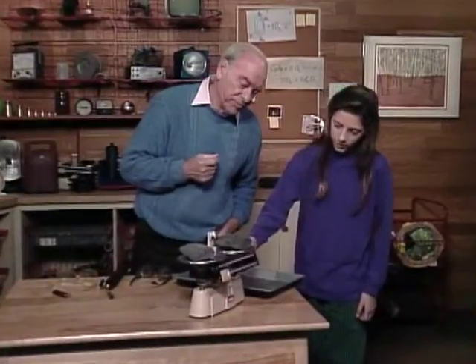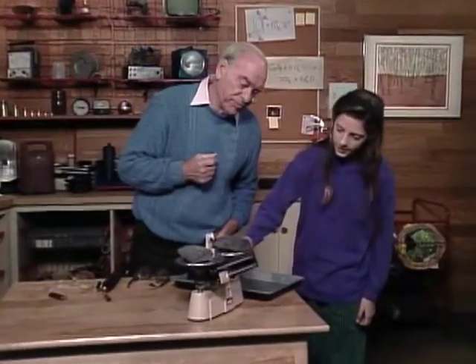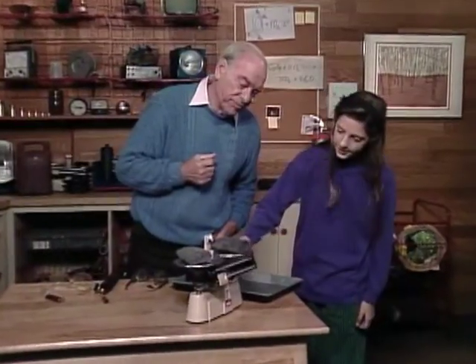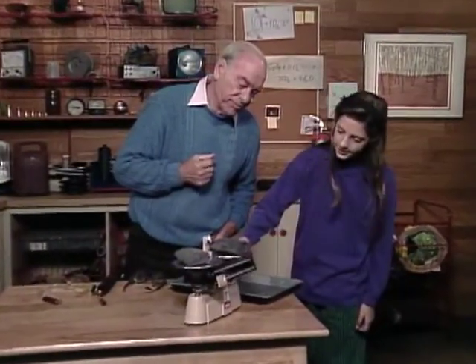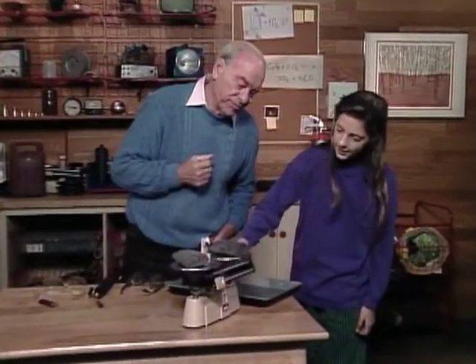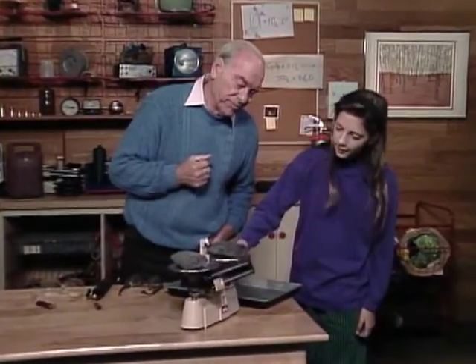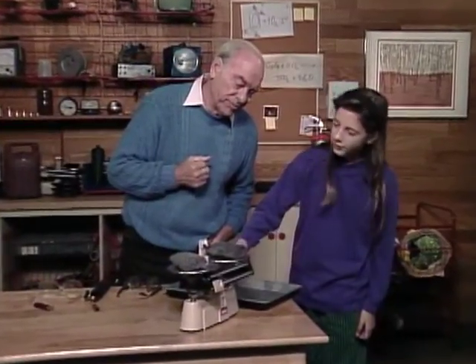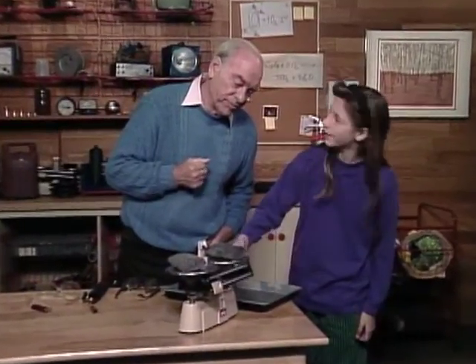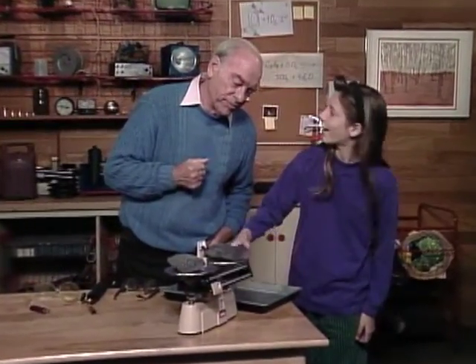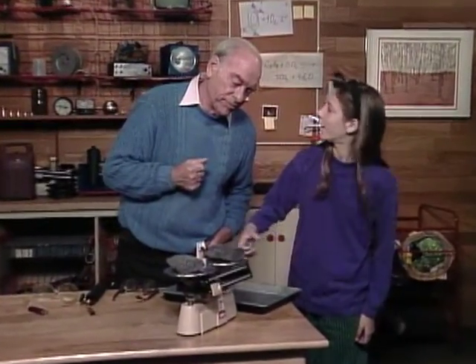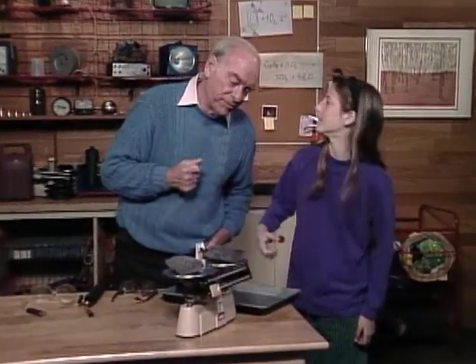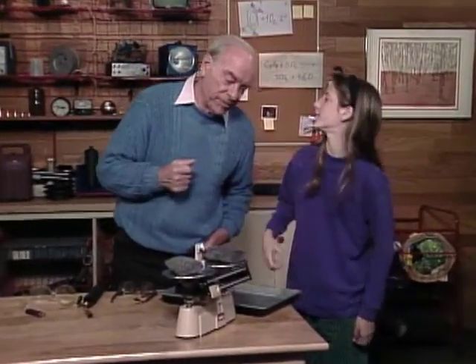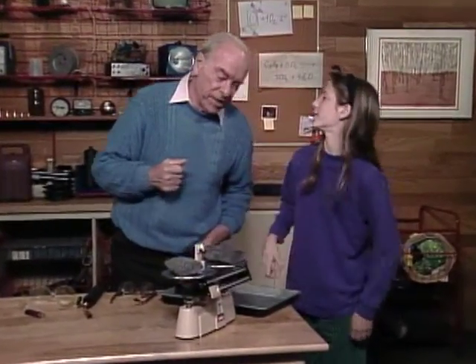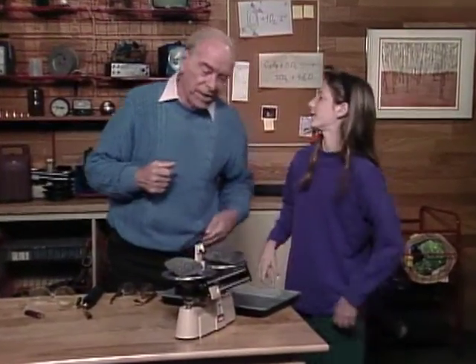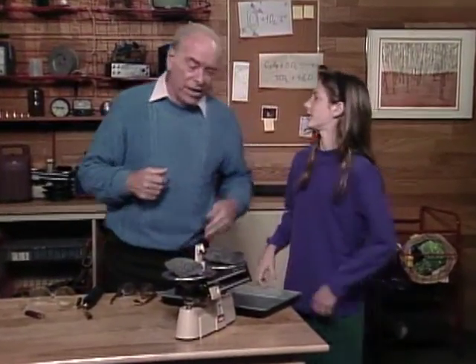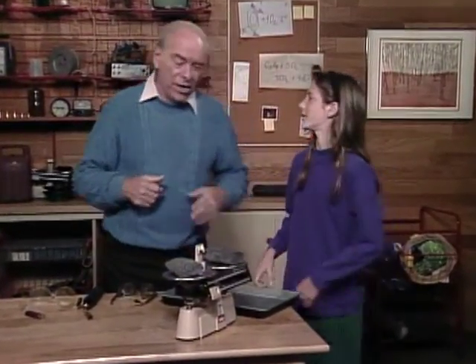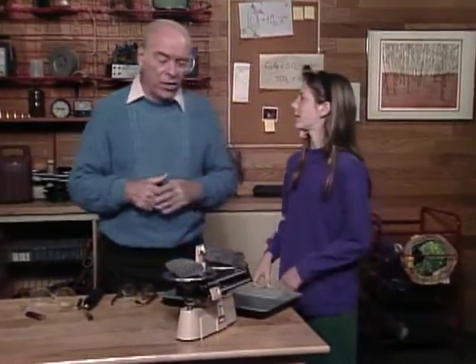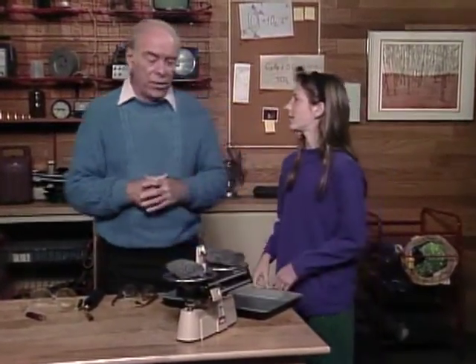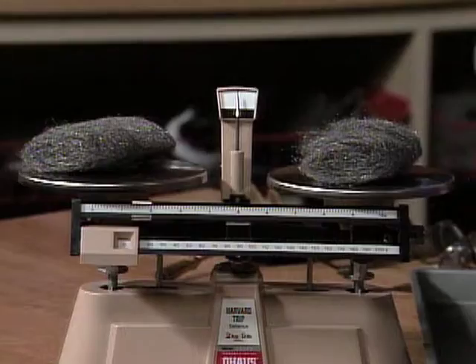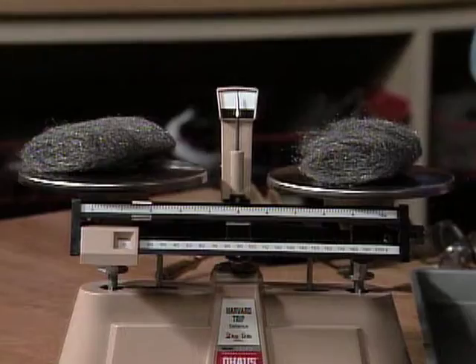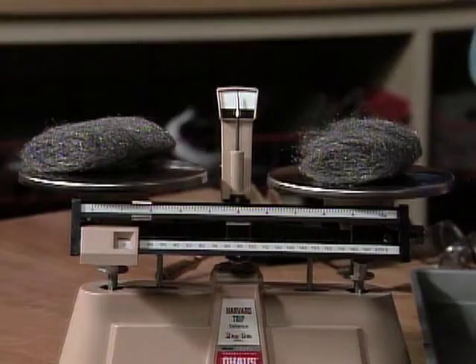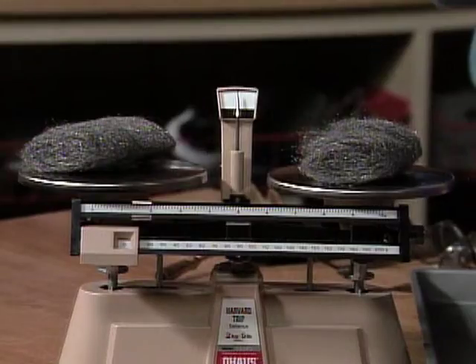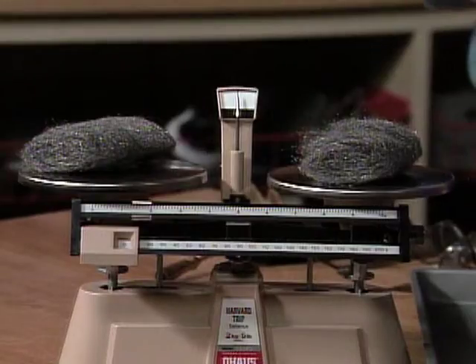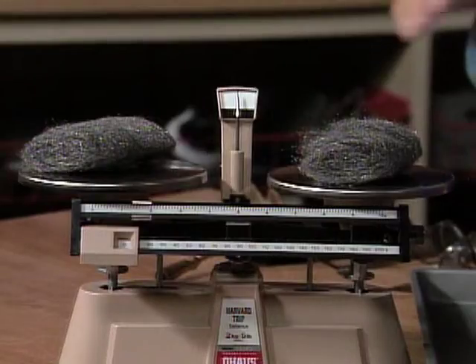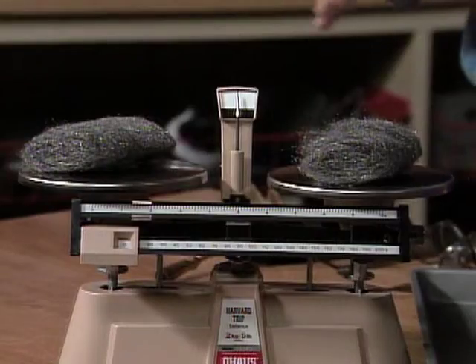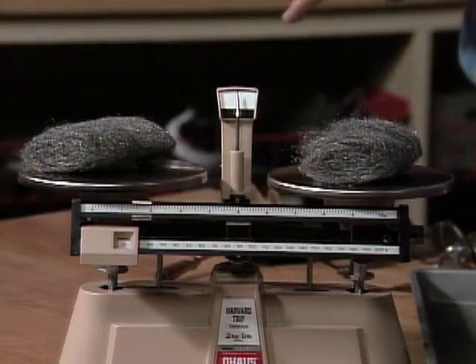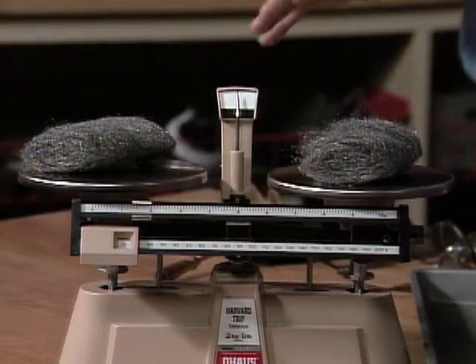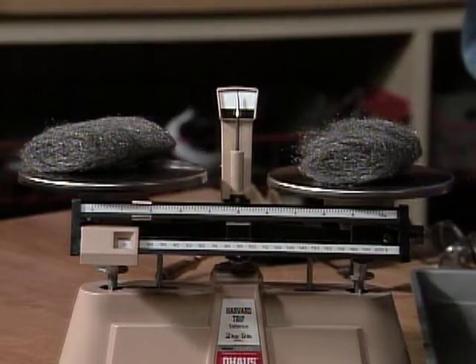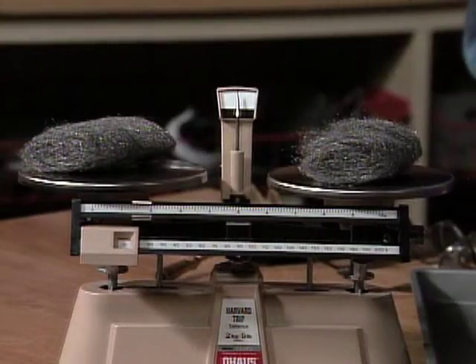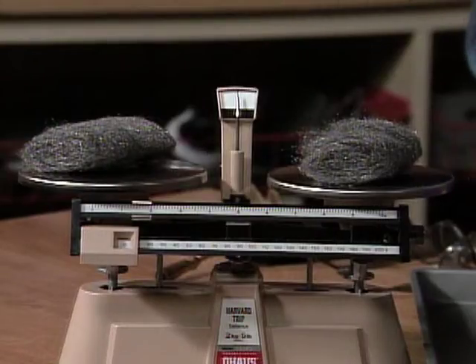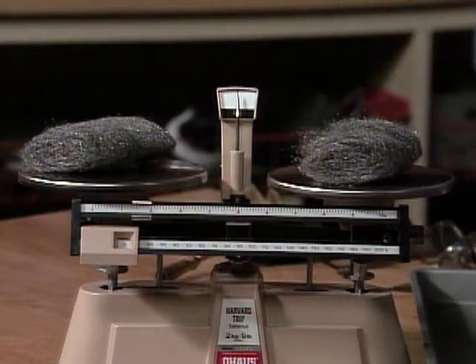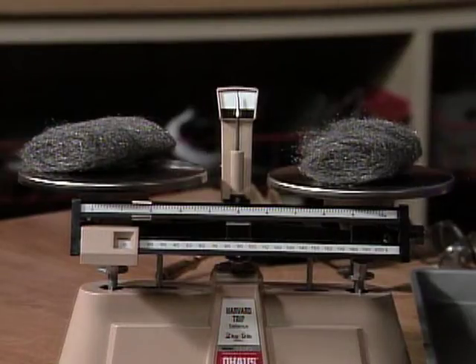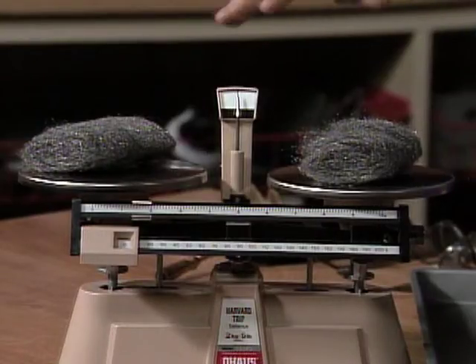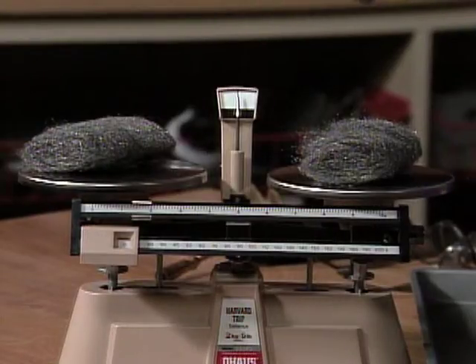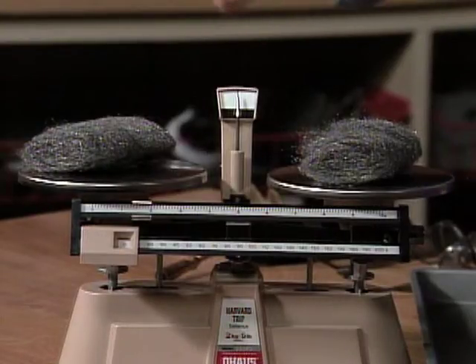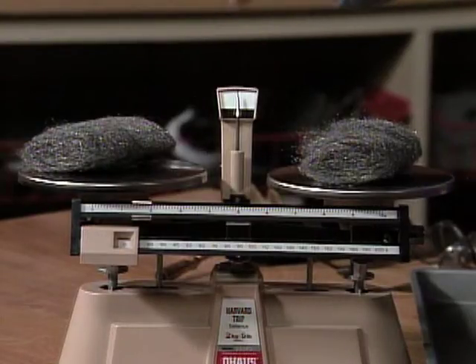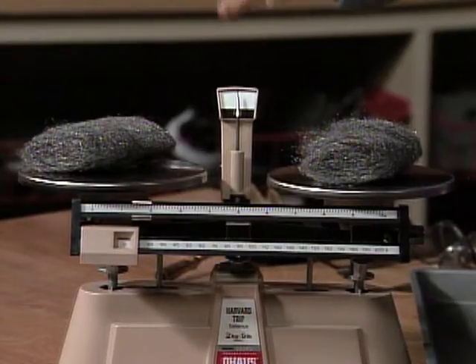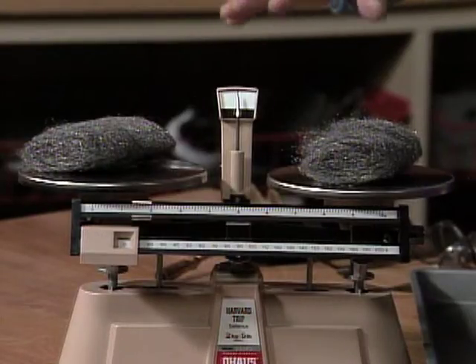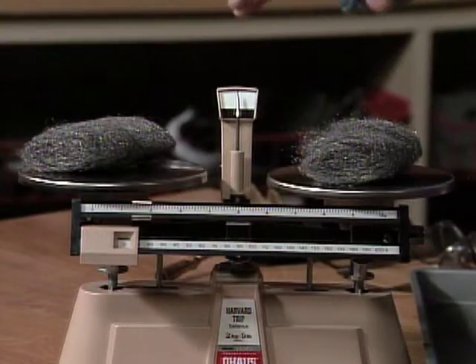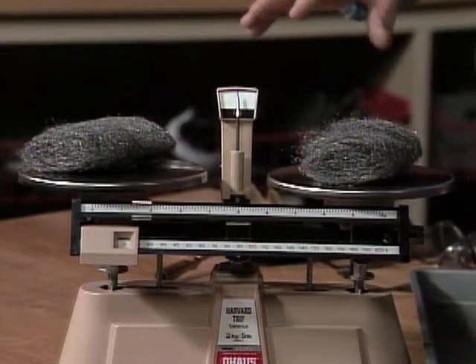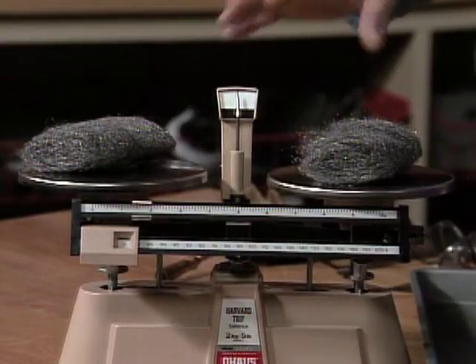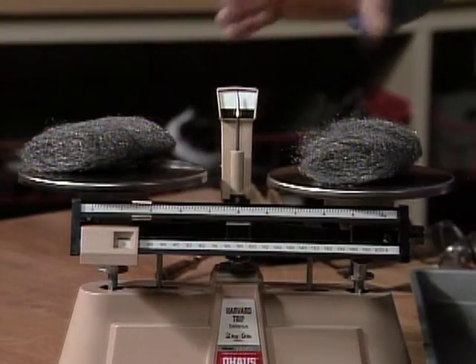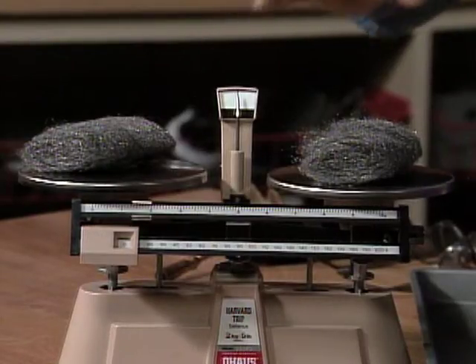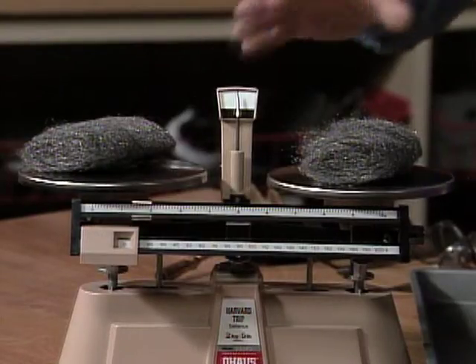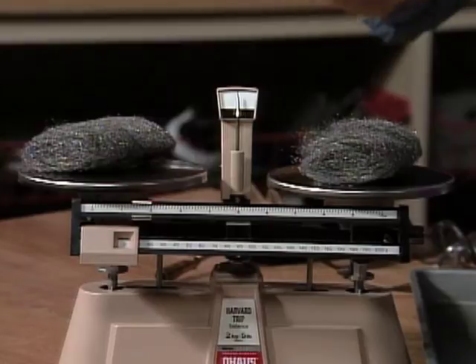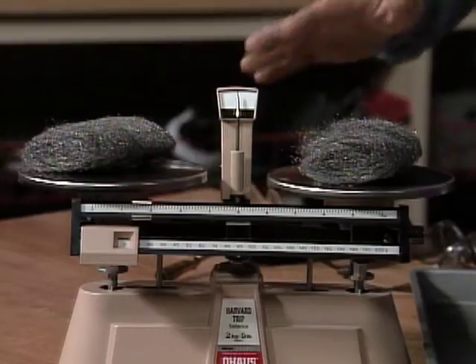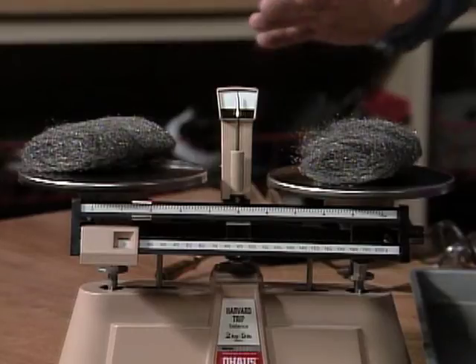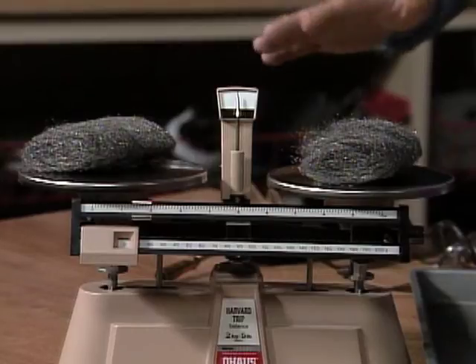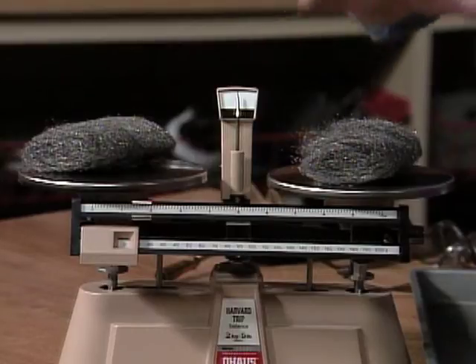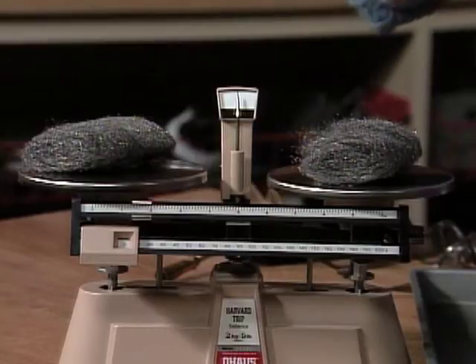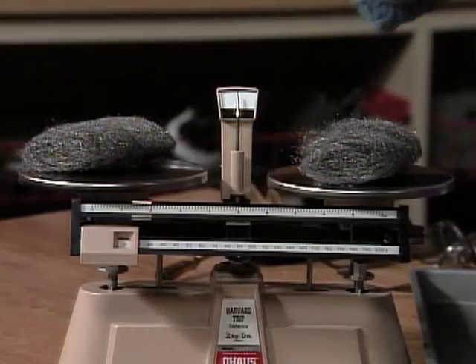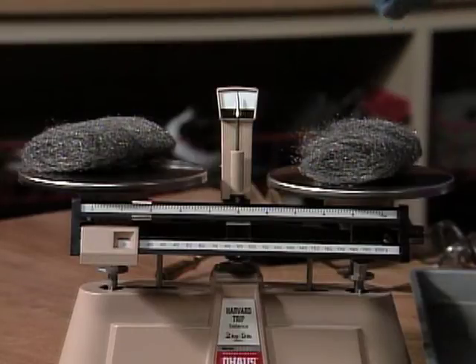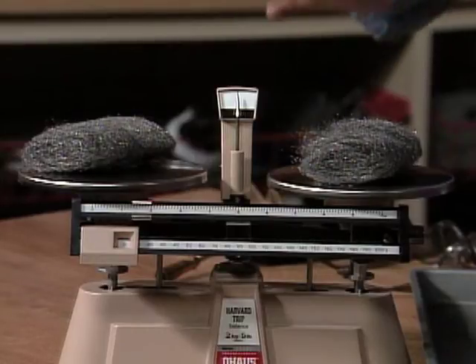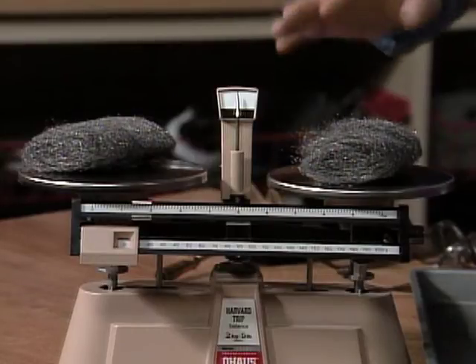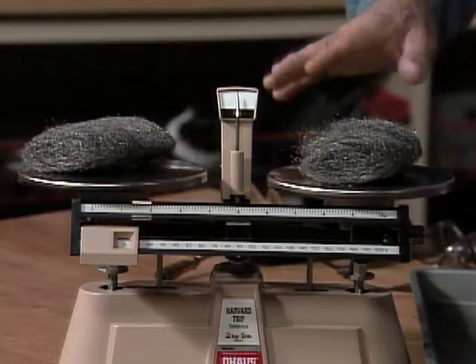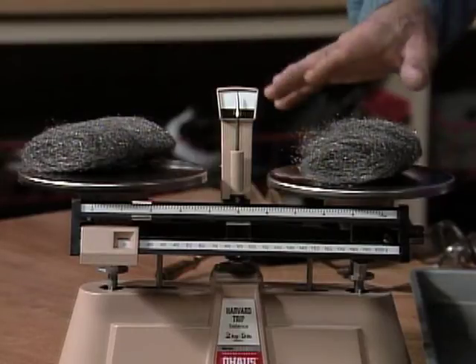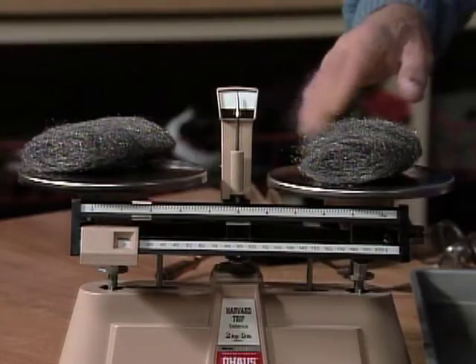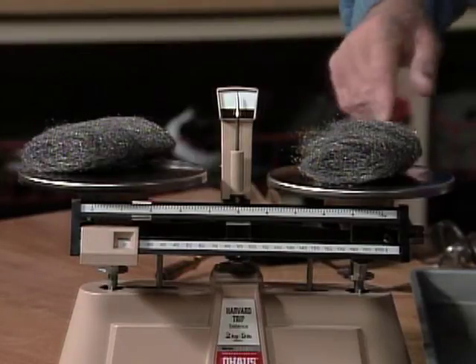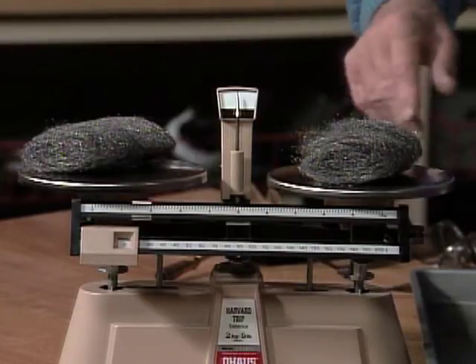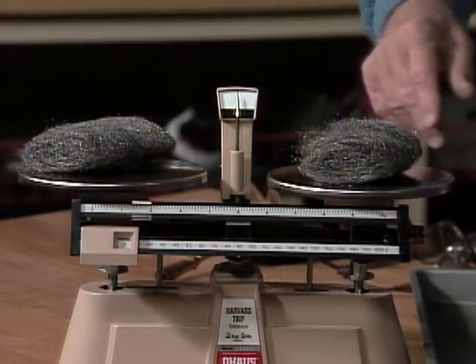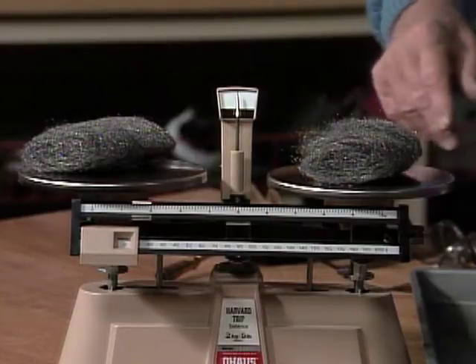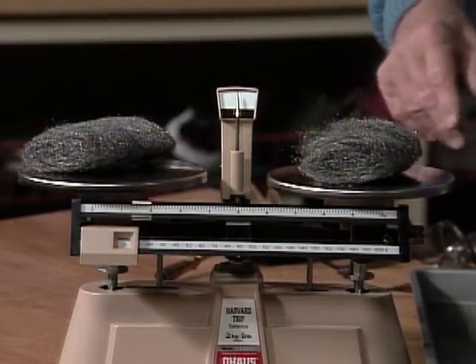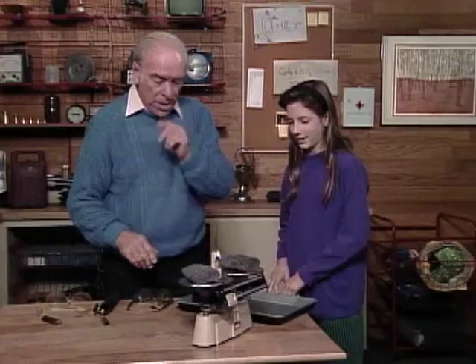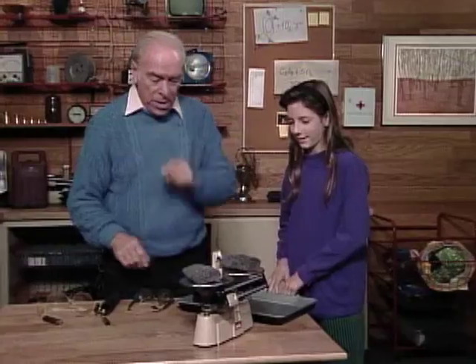It's level now, Mr. Wizard. Okay, this means we have the two sides of the double pan balance in balance, right? Yes, they're the same.